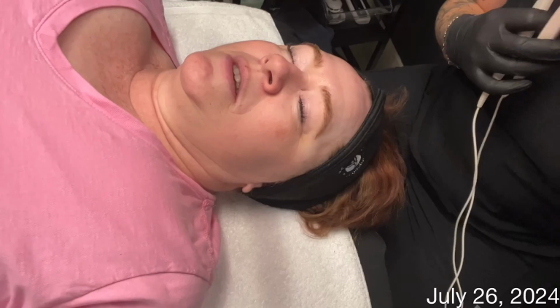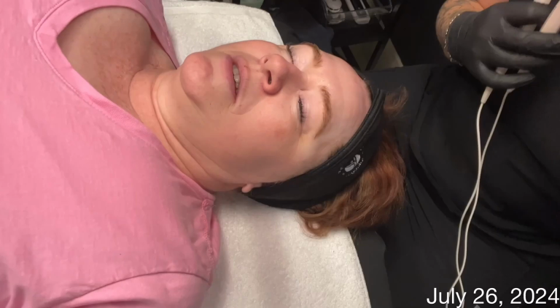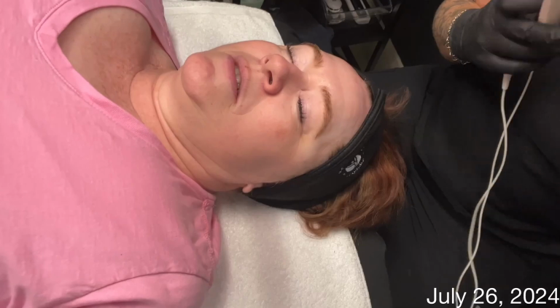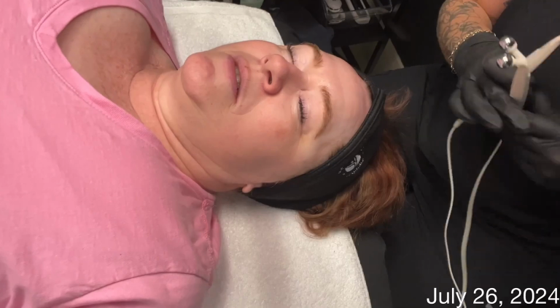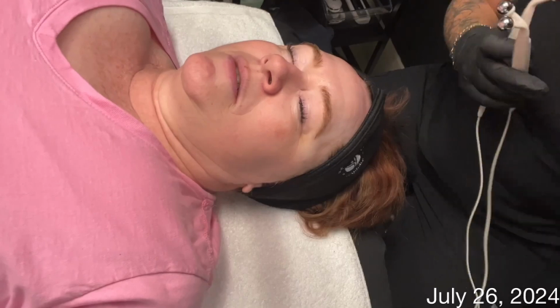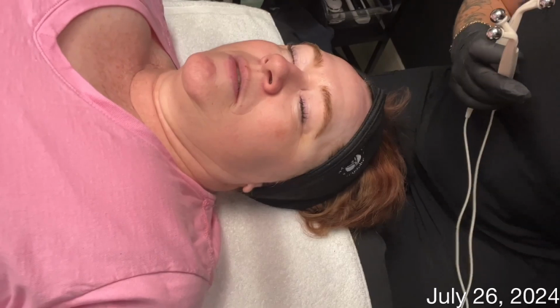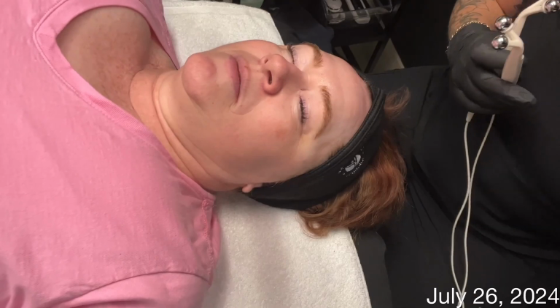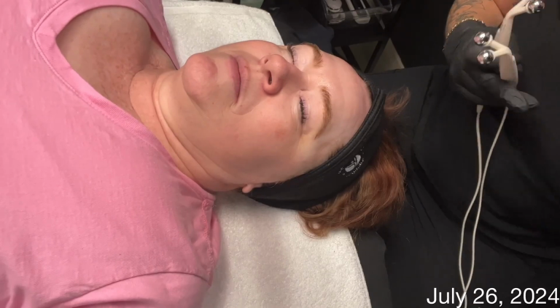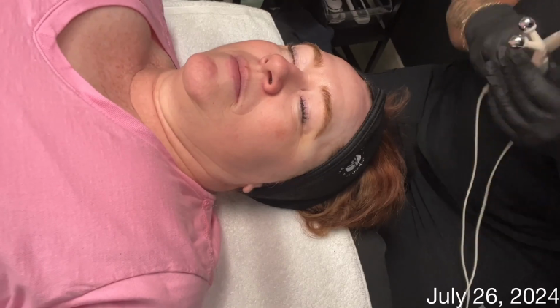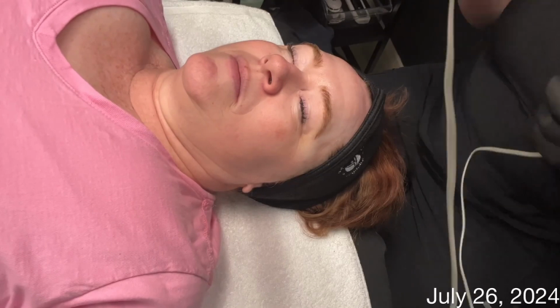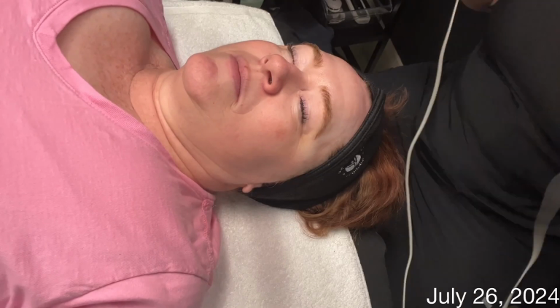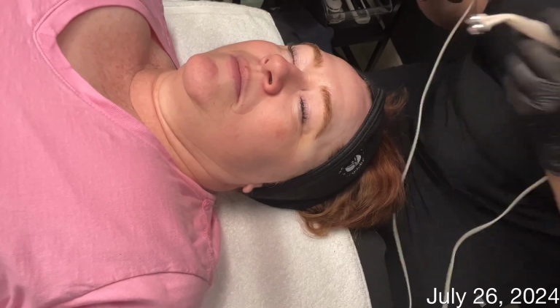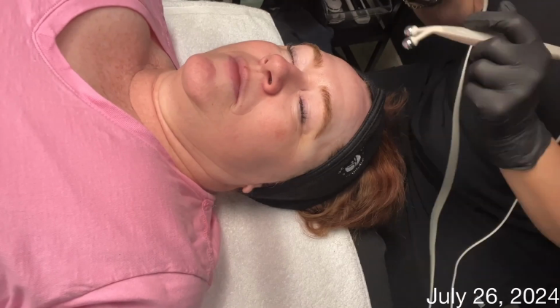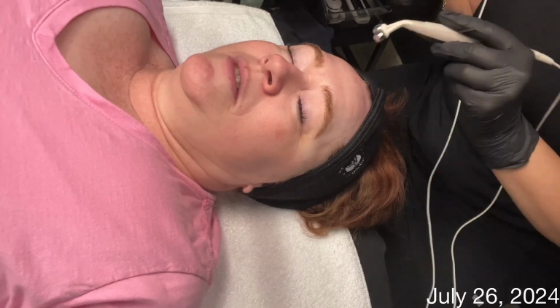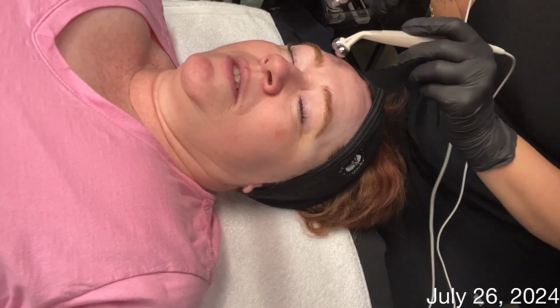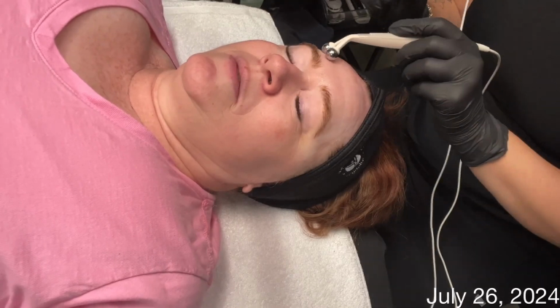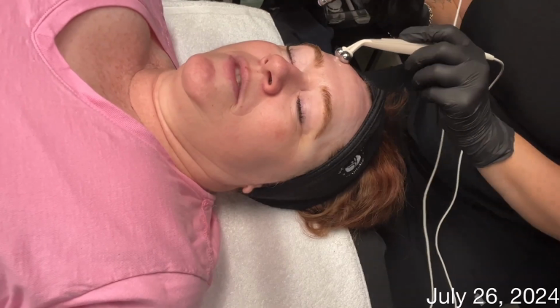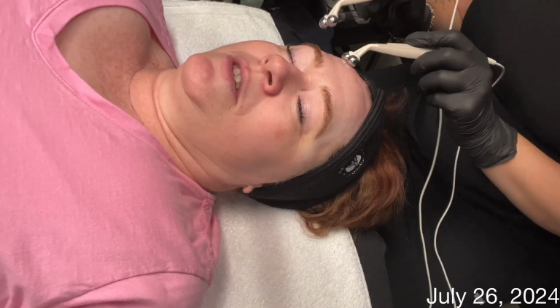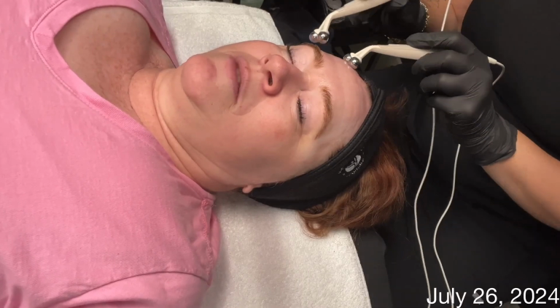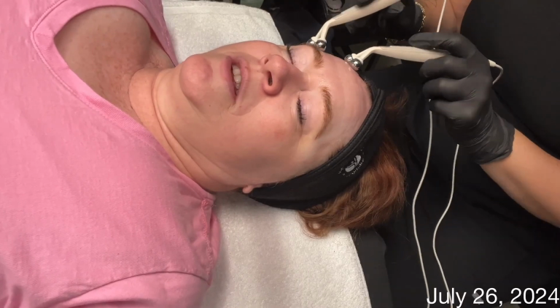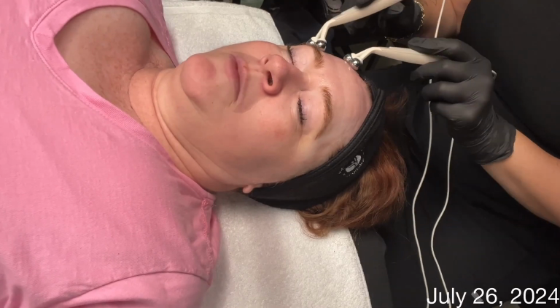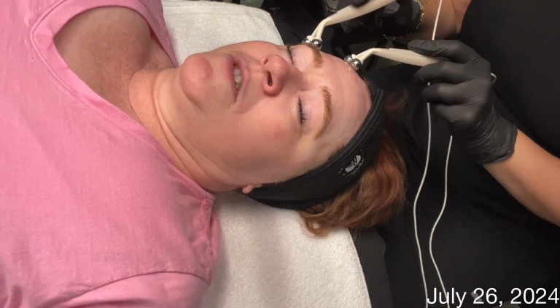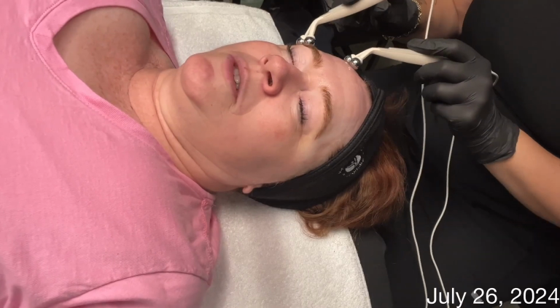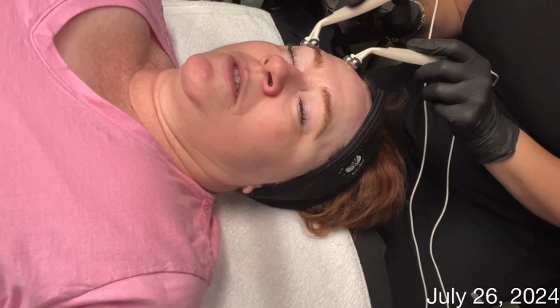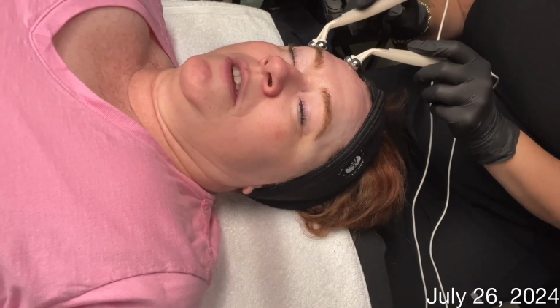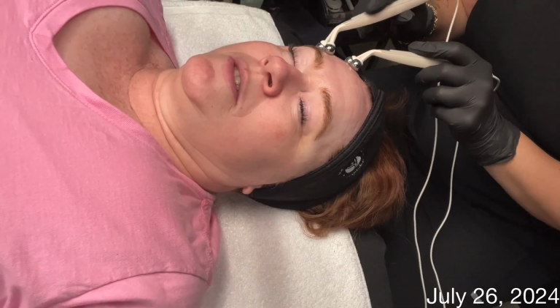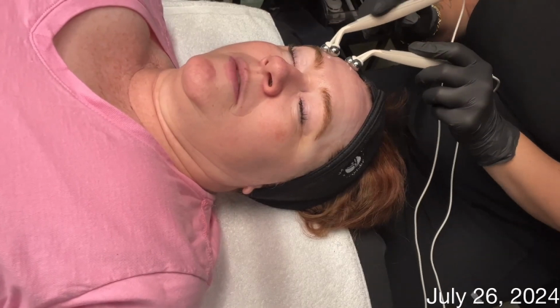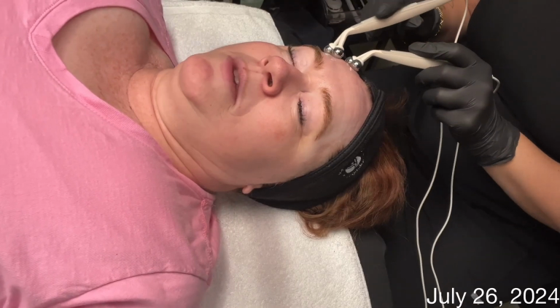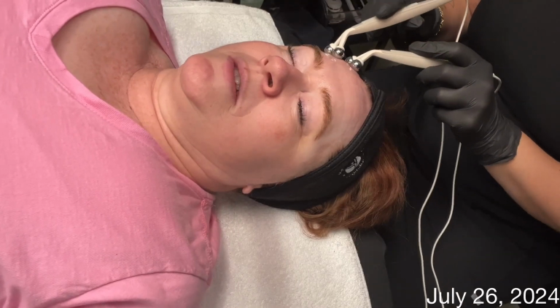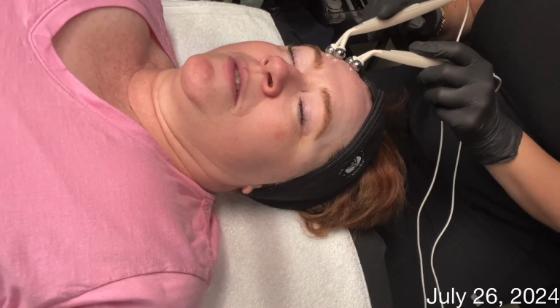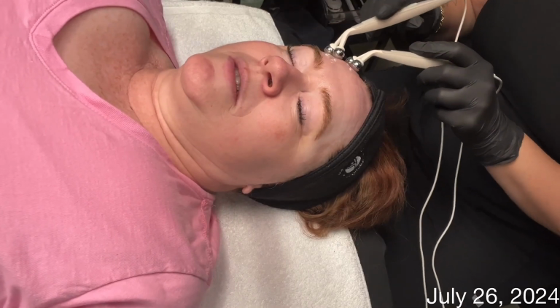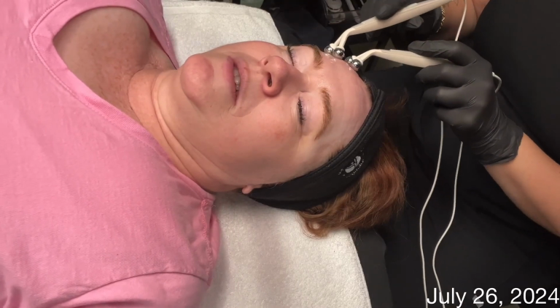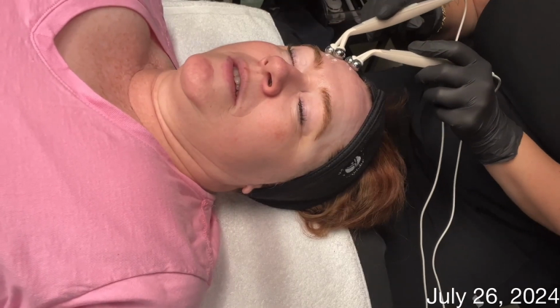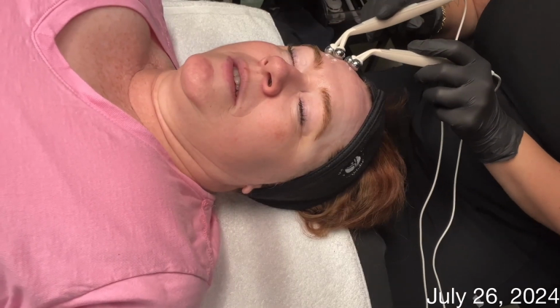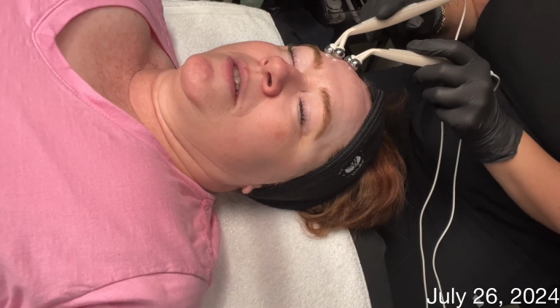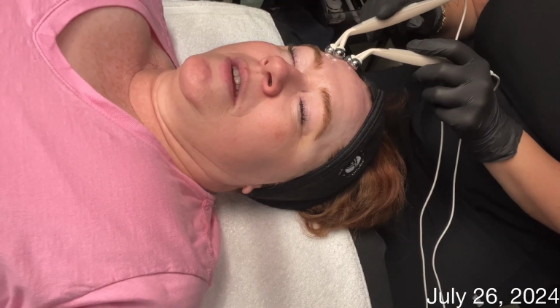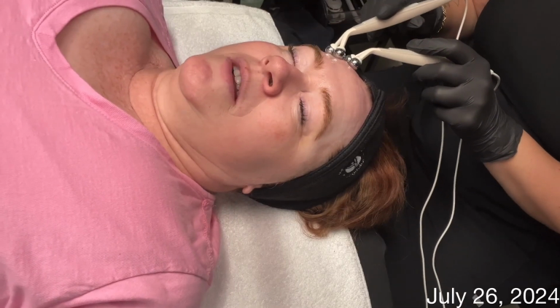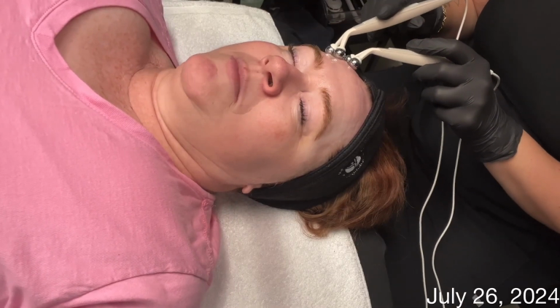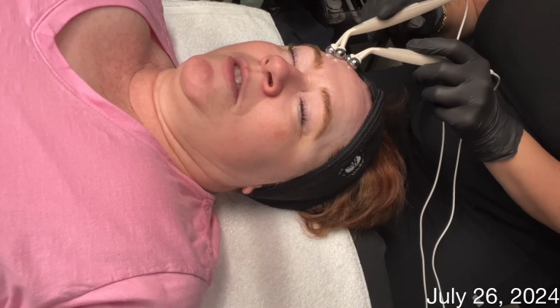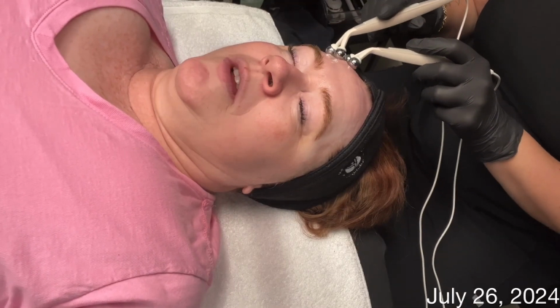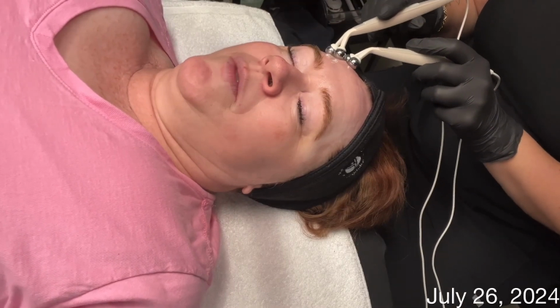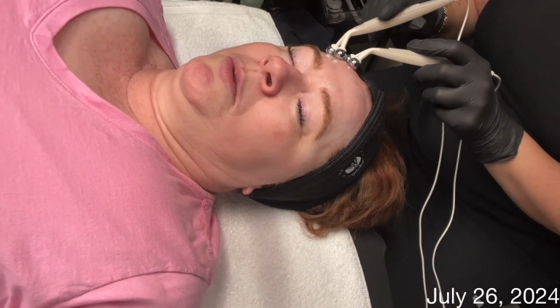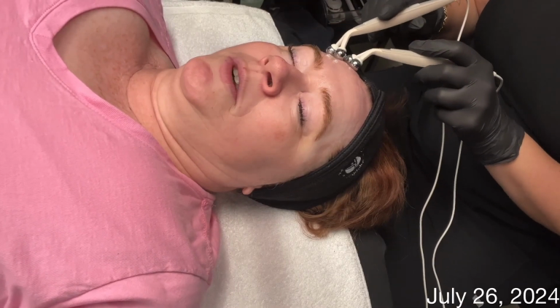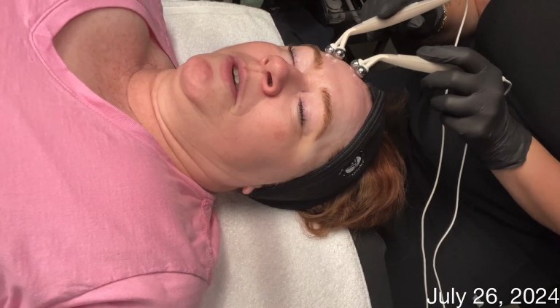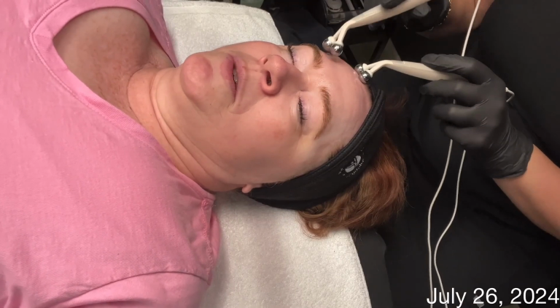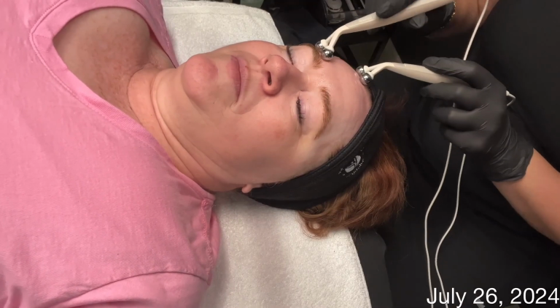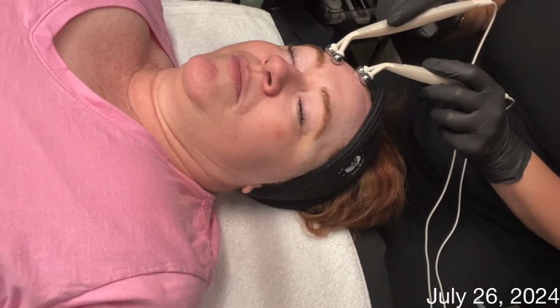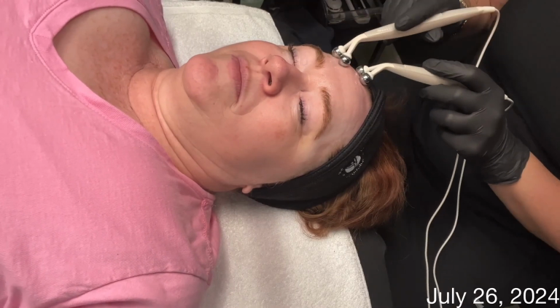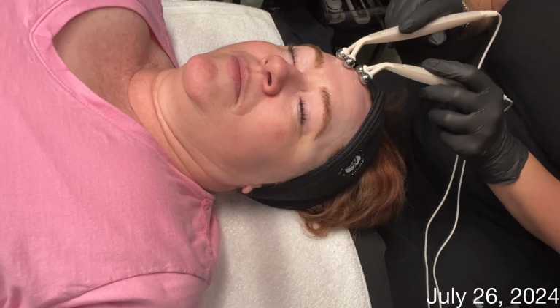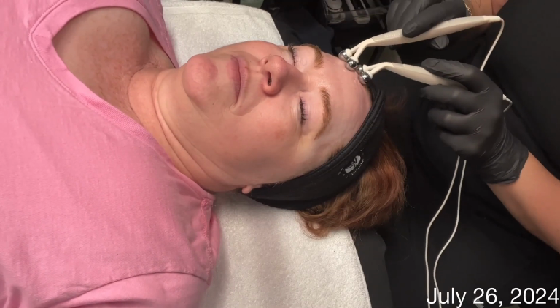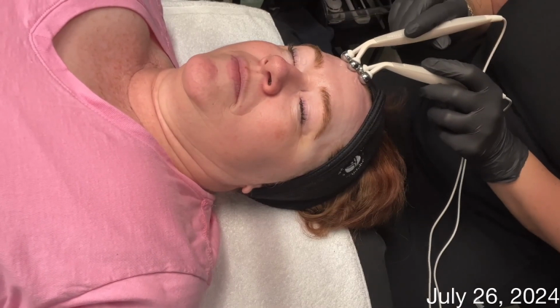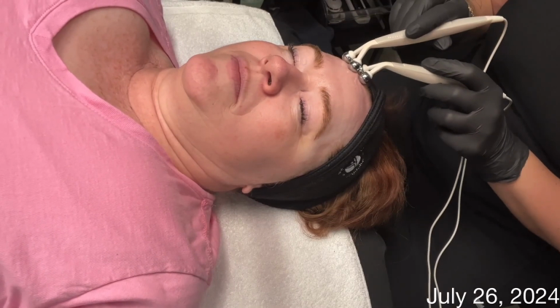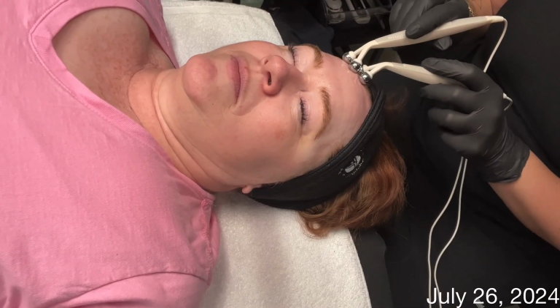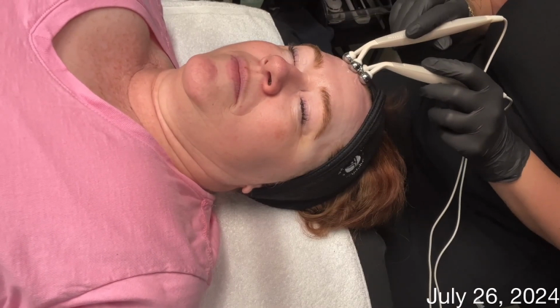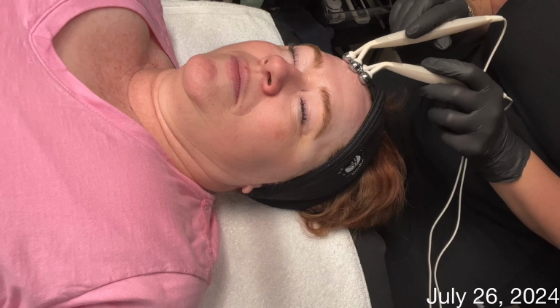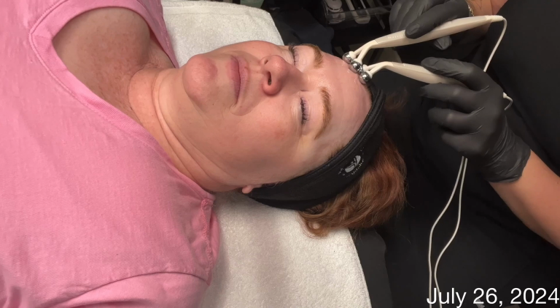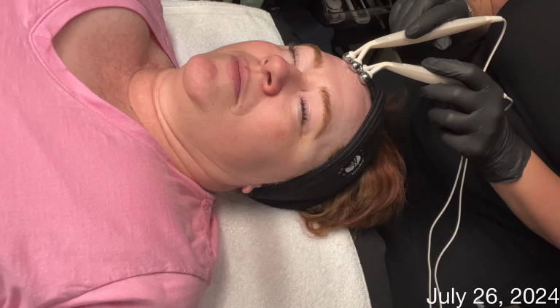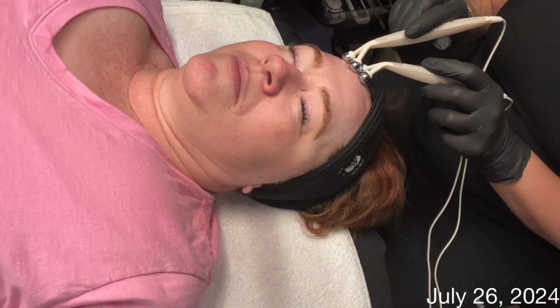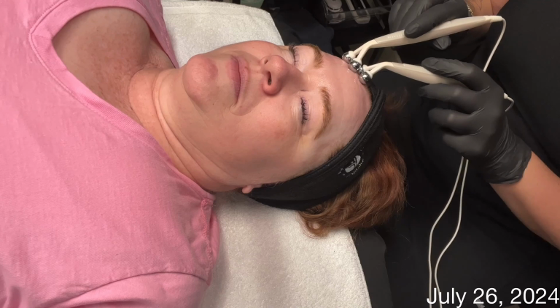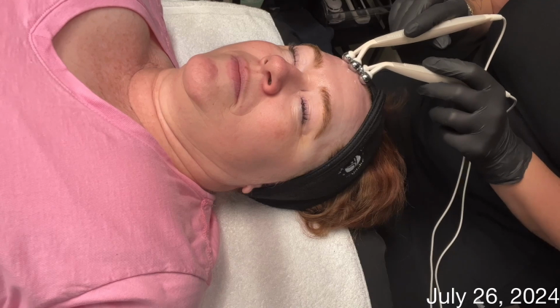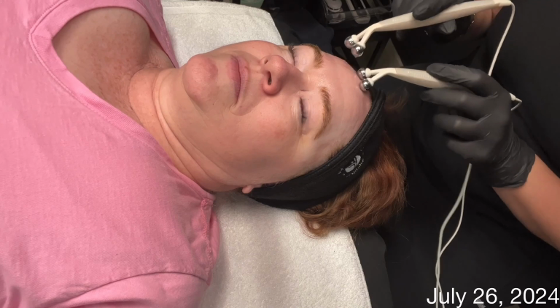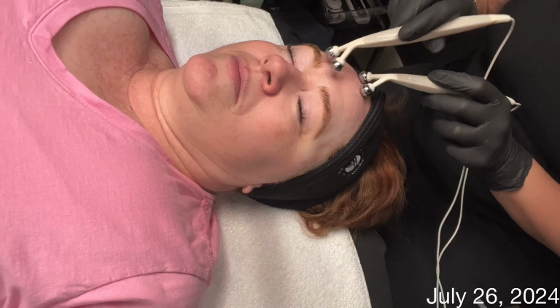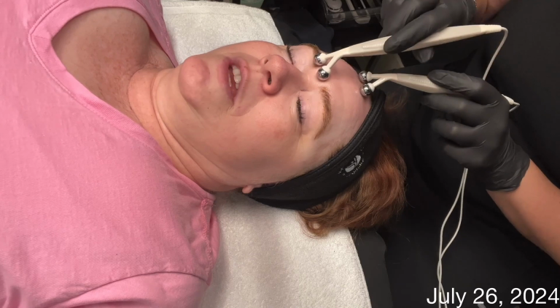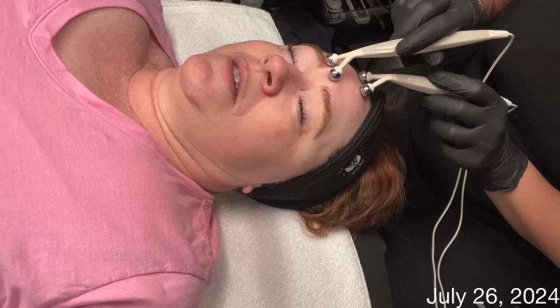Hi Skin Games, it's Tanya checking in with week three of the age management category. Today I'm doing a demonstration on microcurrent.